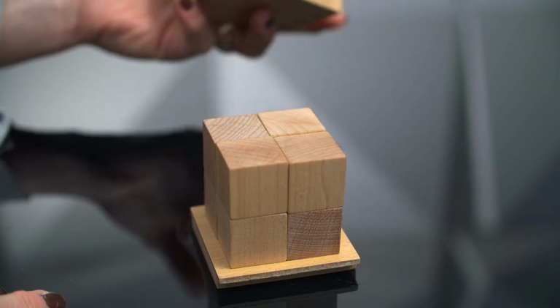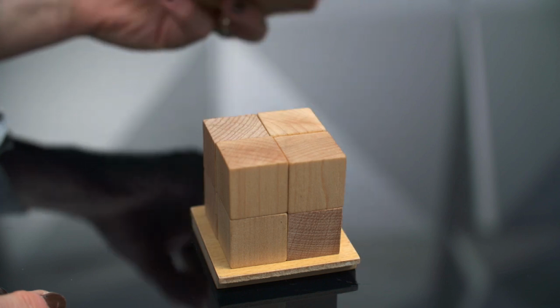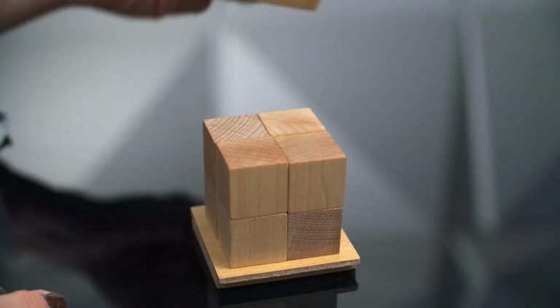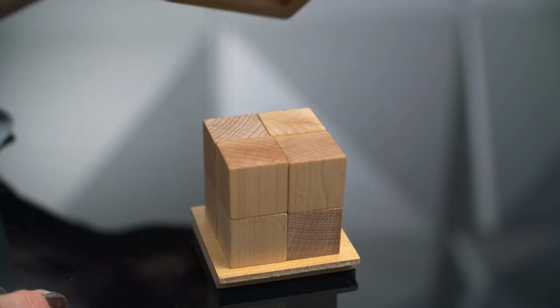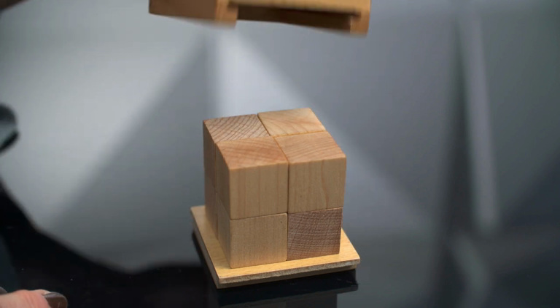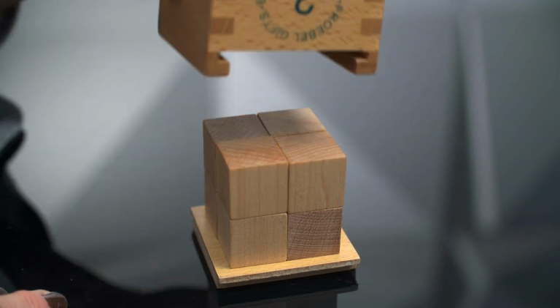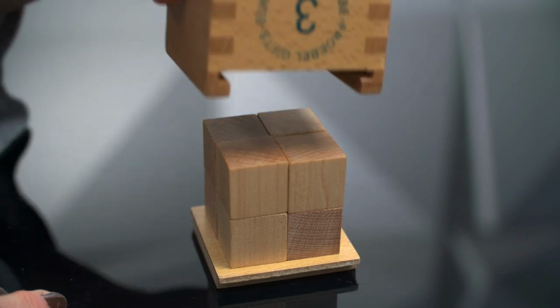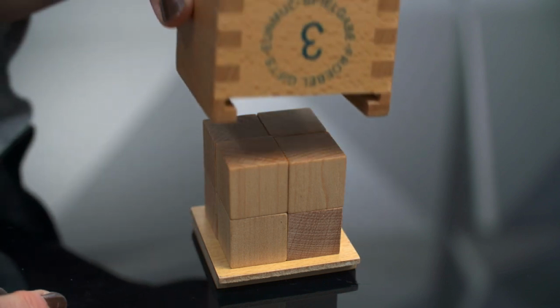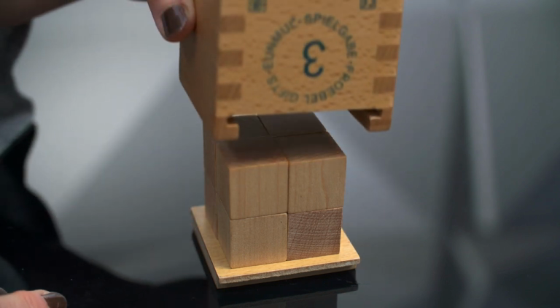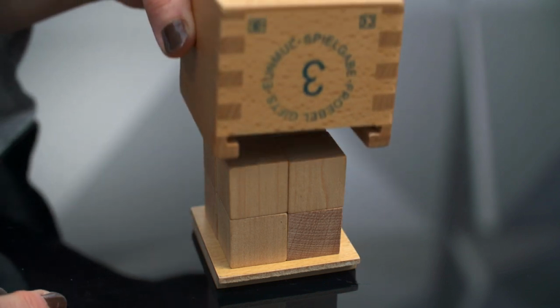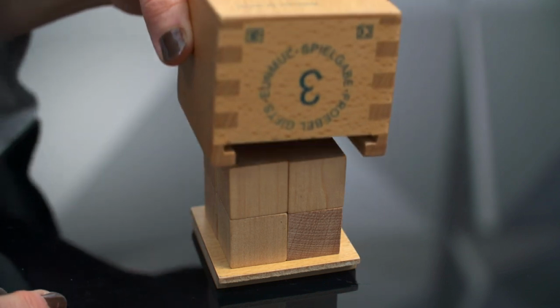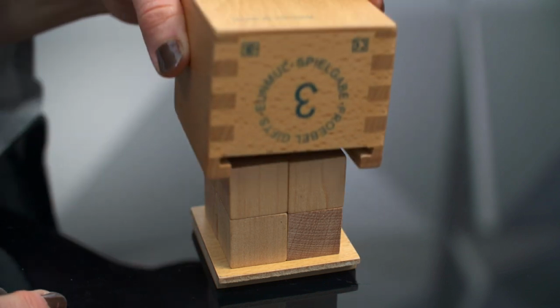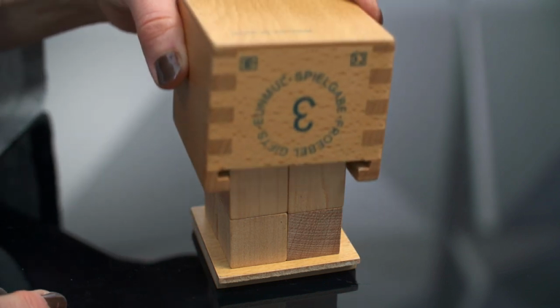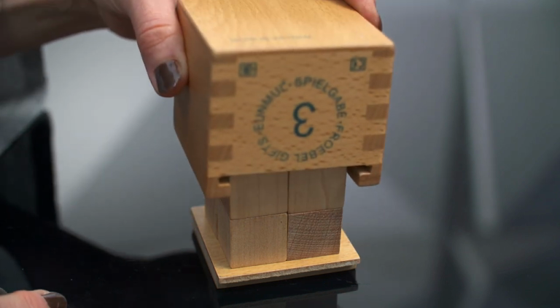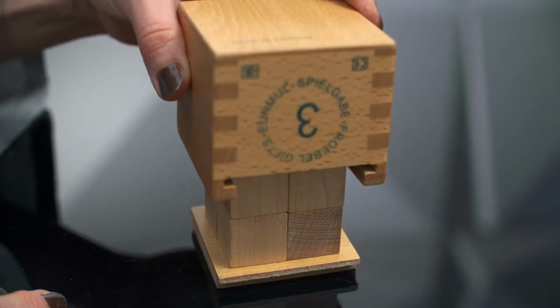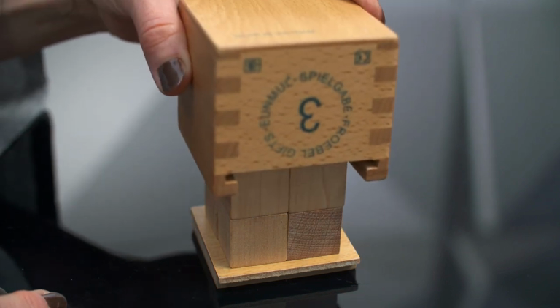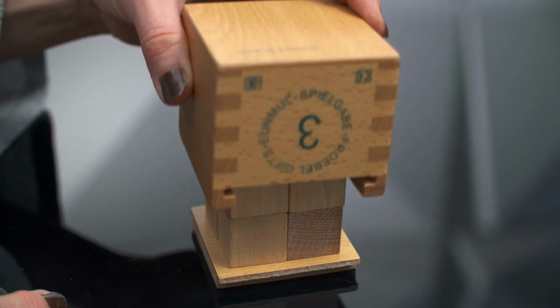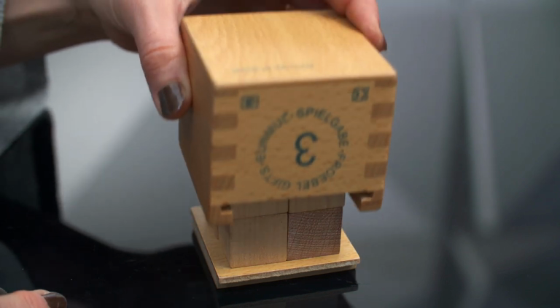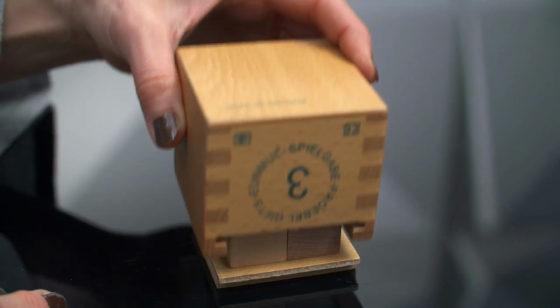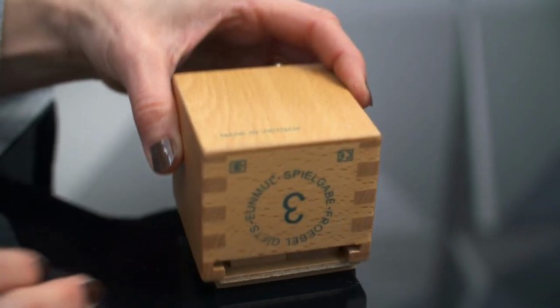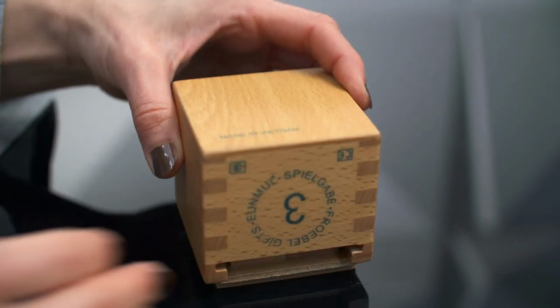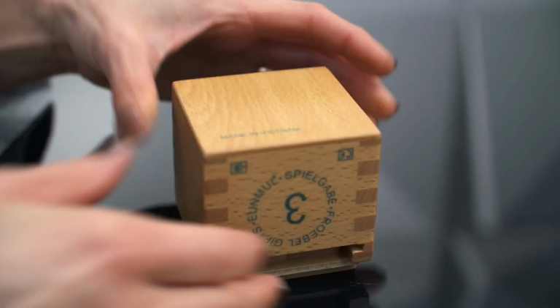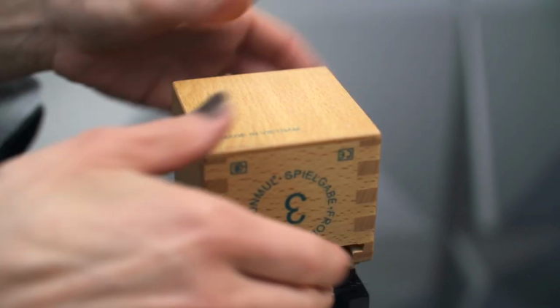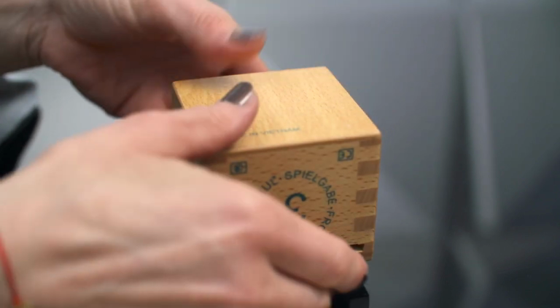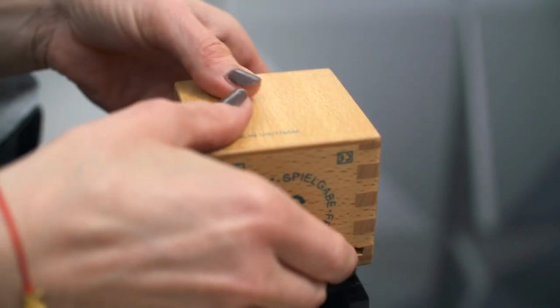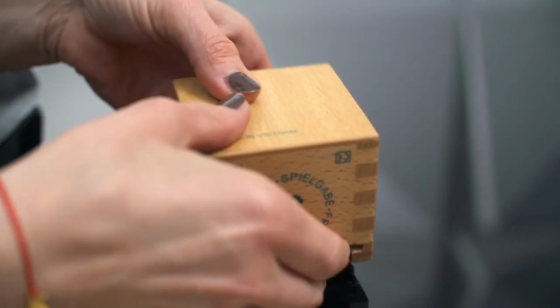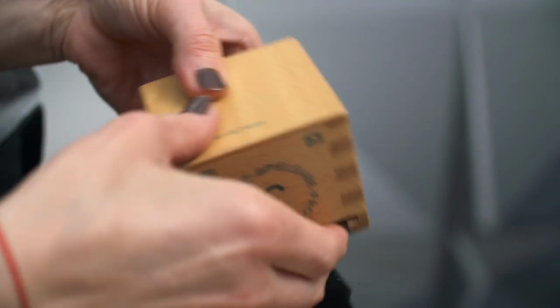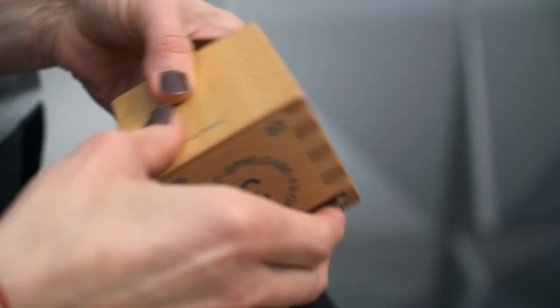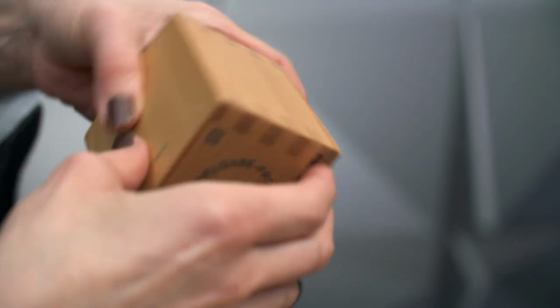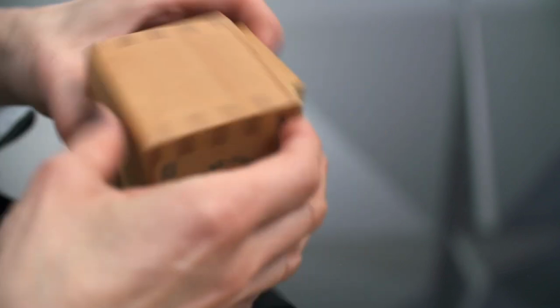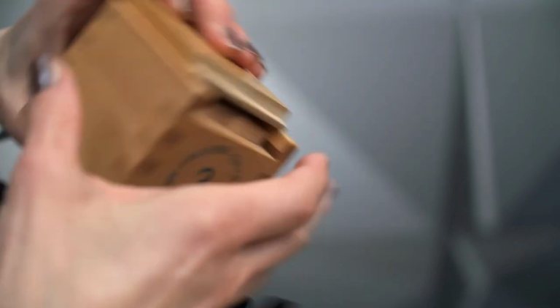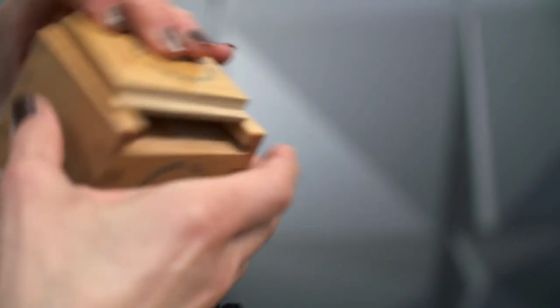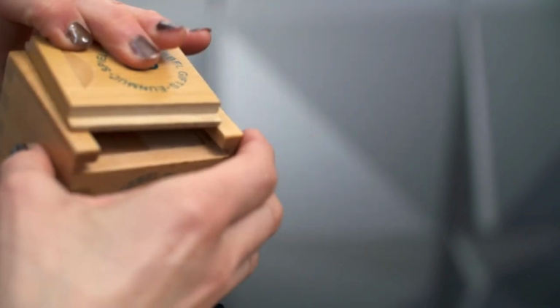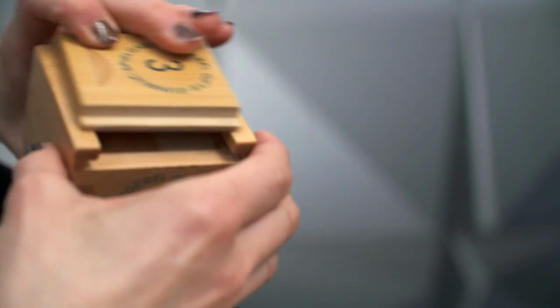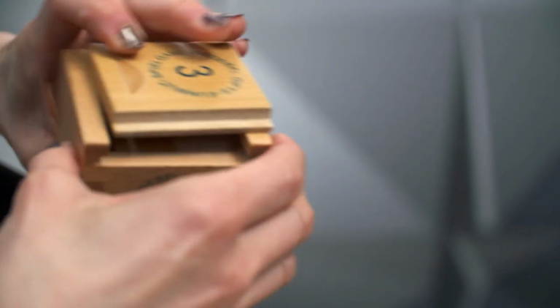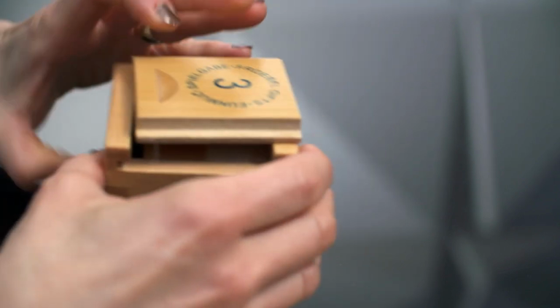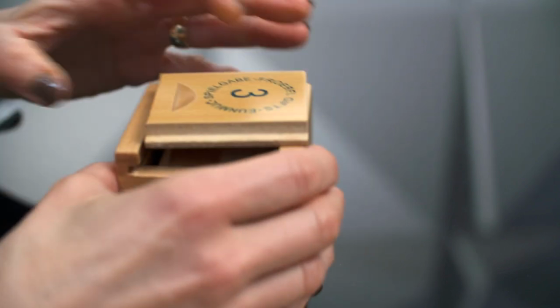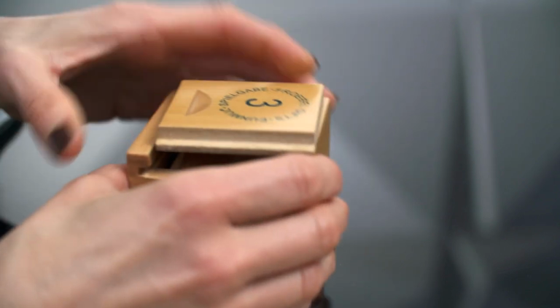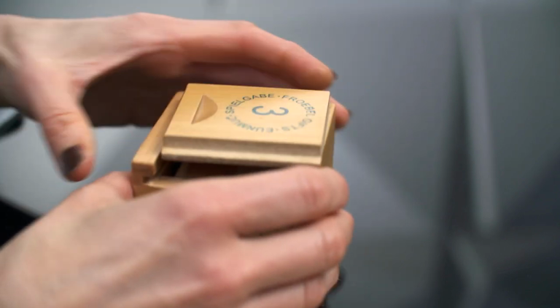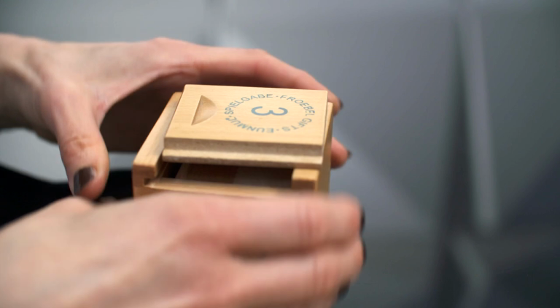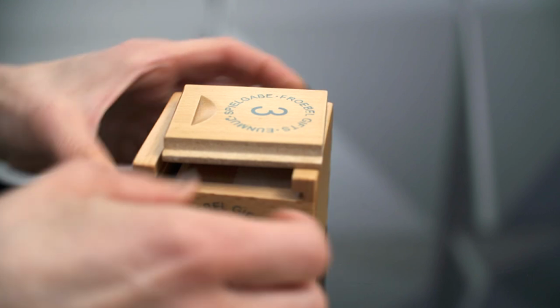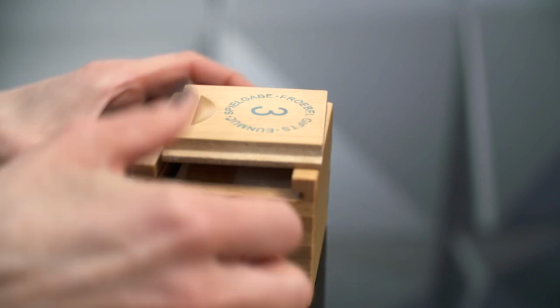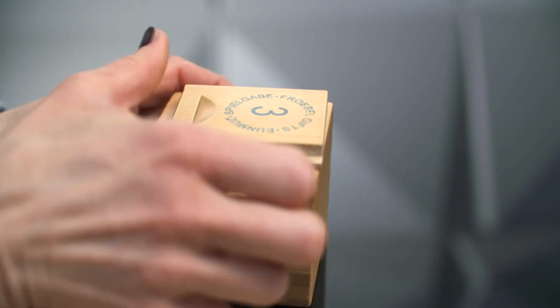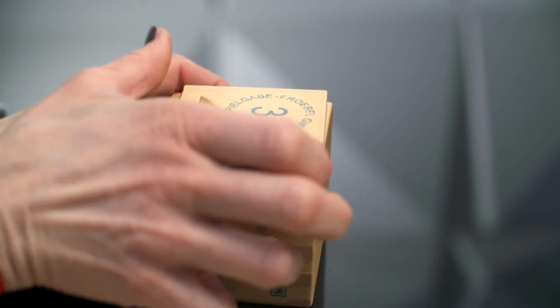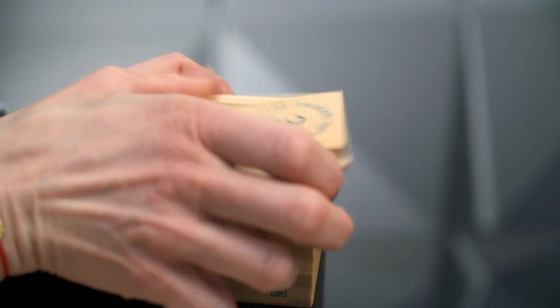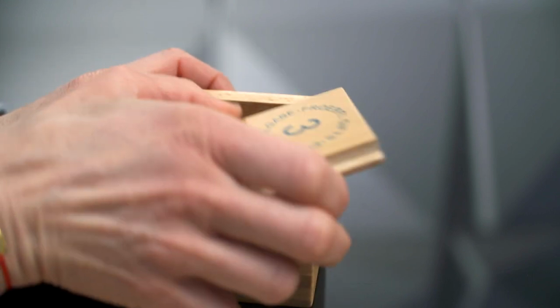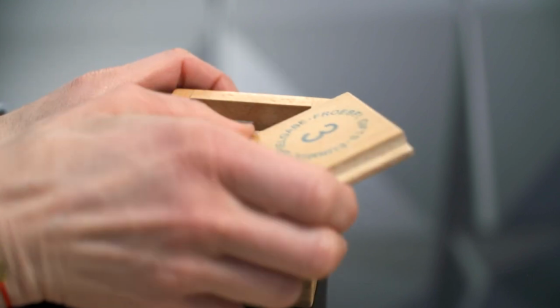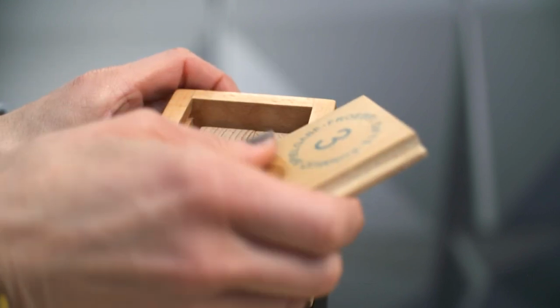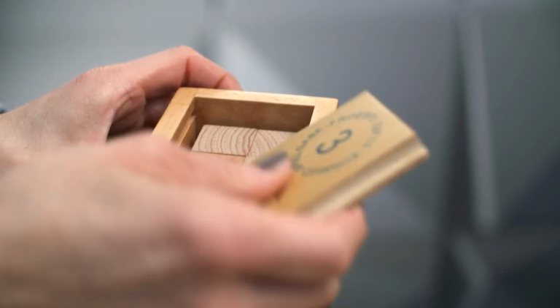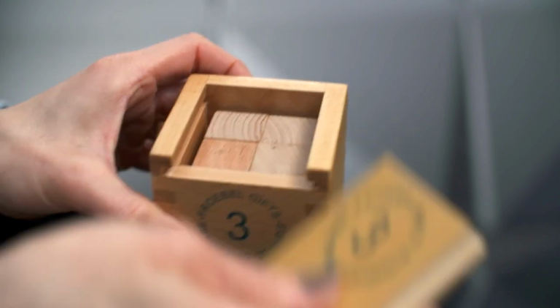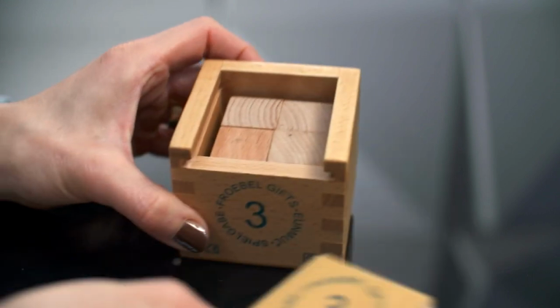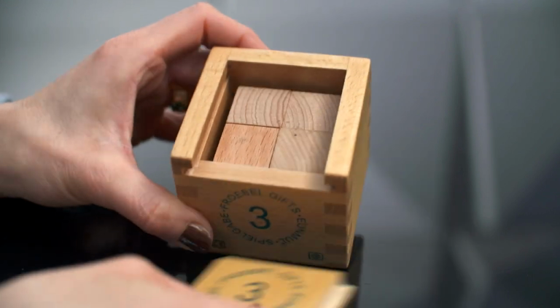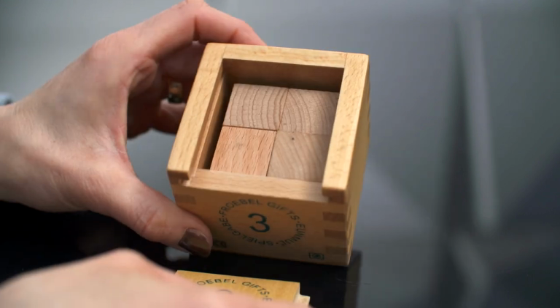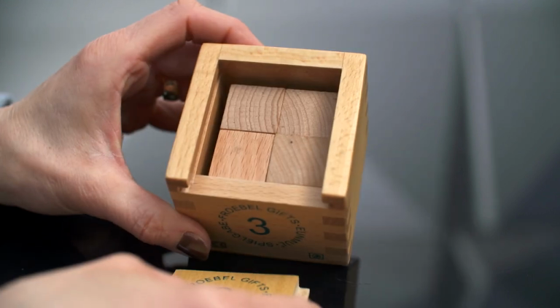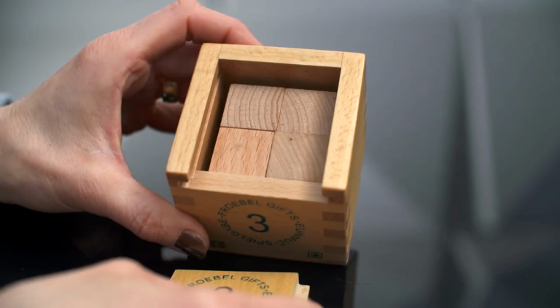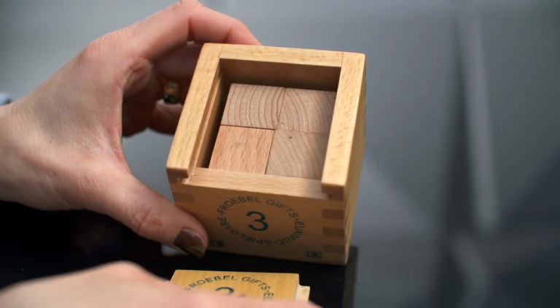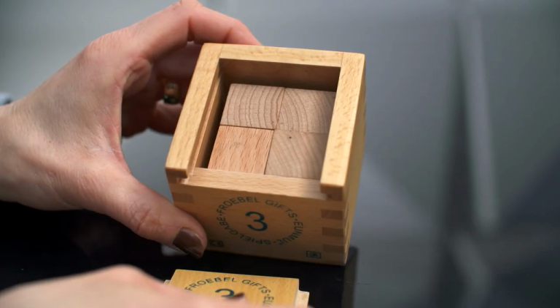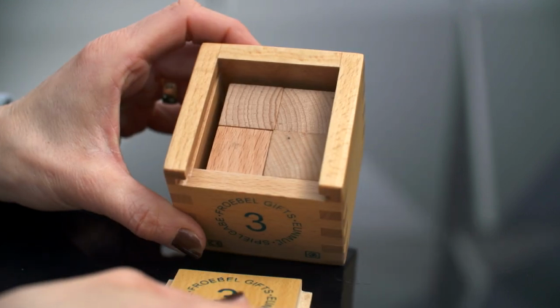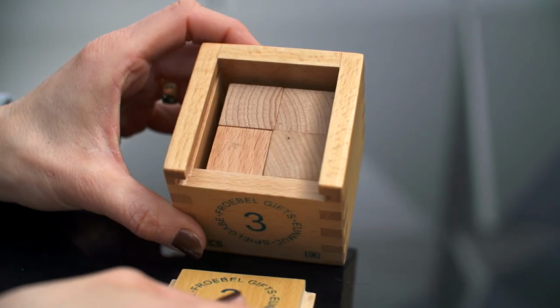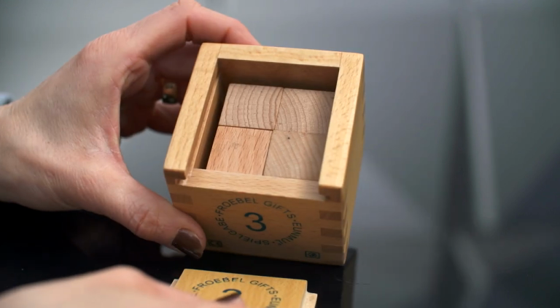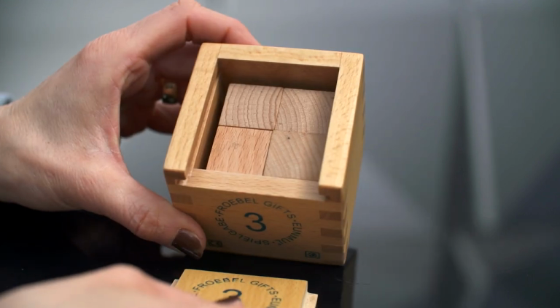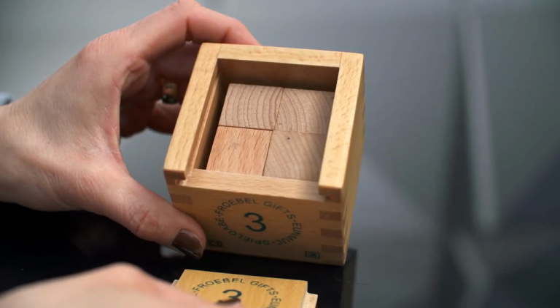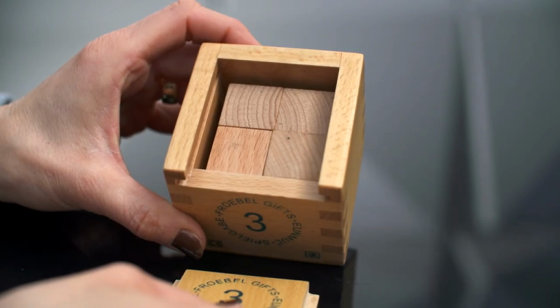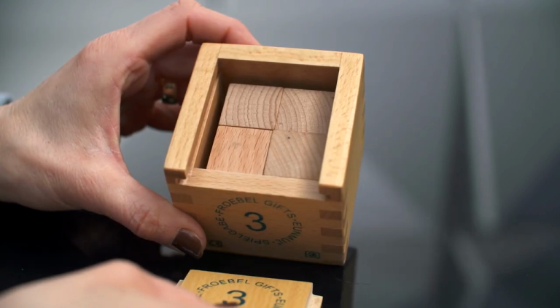So we'll cover it with our box, flip it over, and that is gift three.